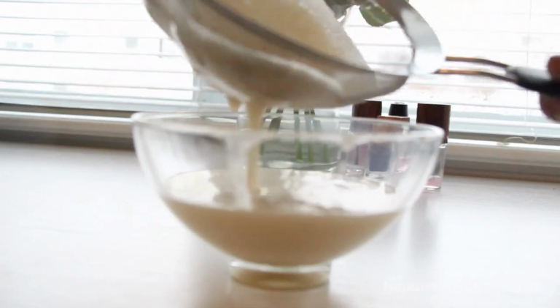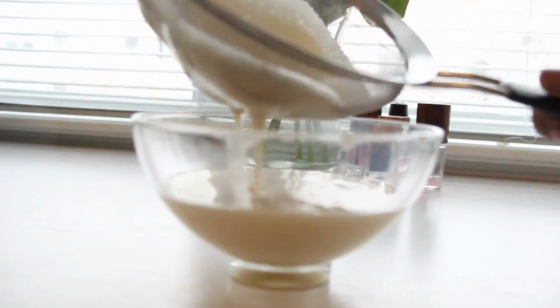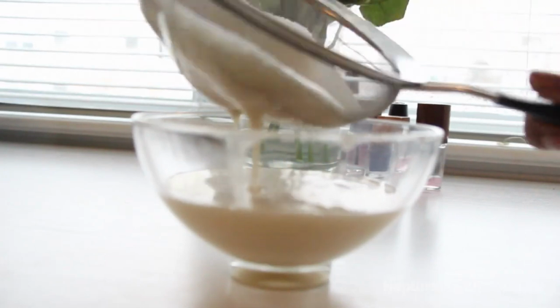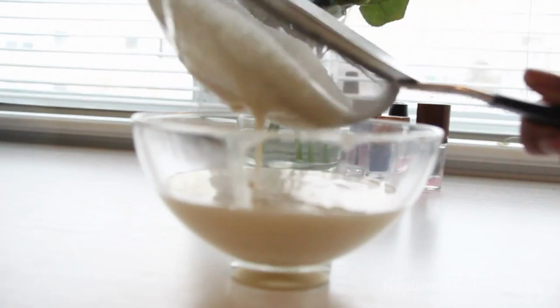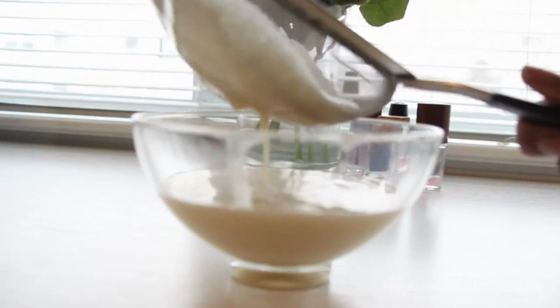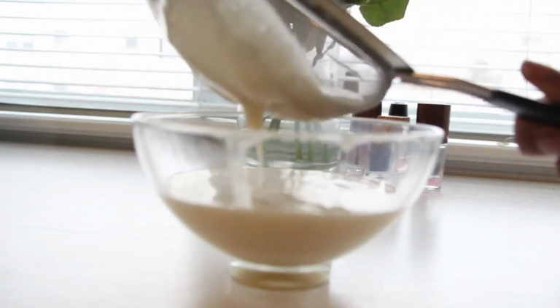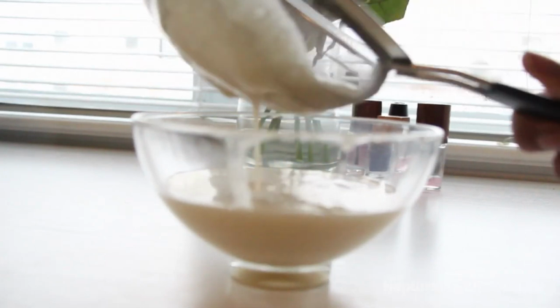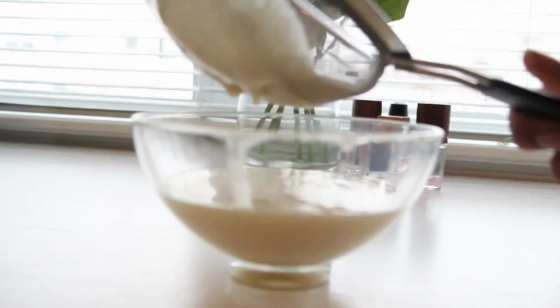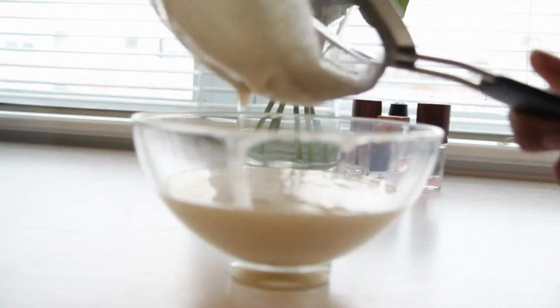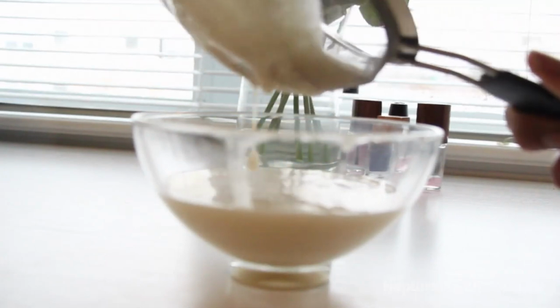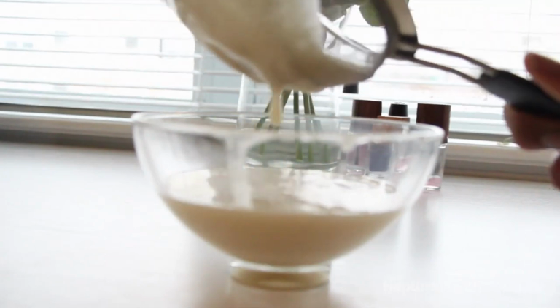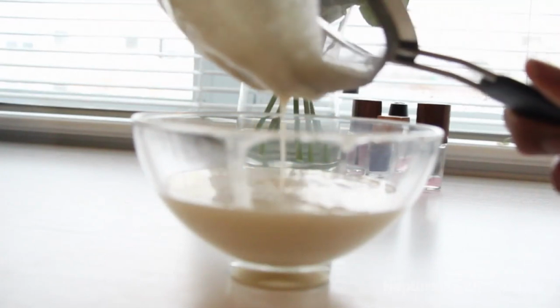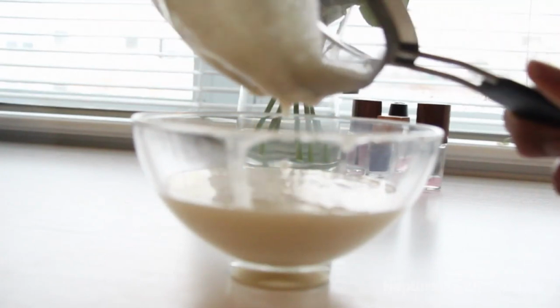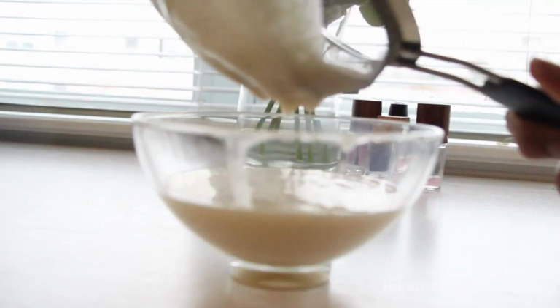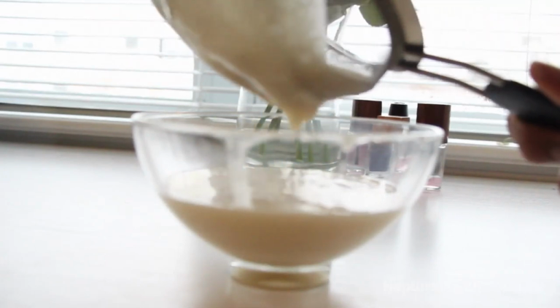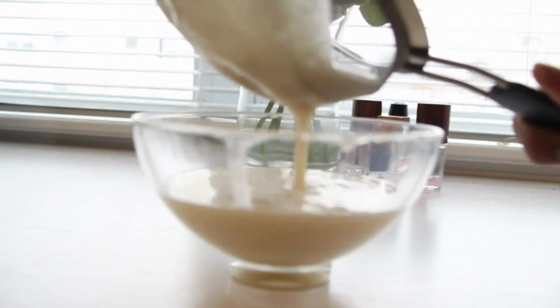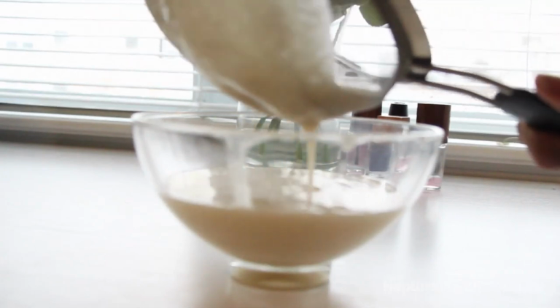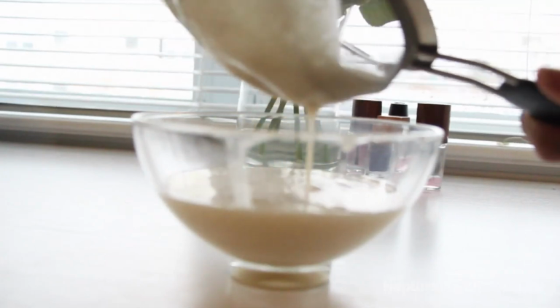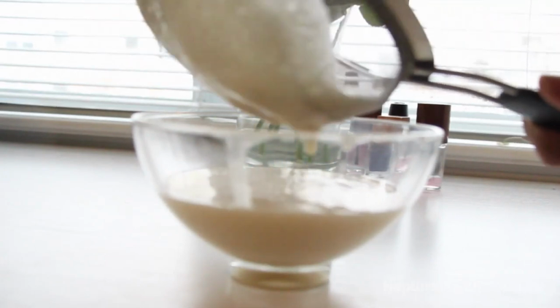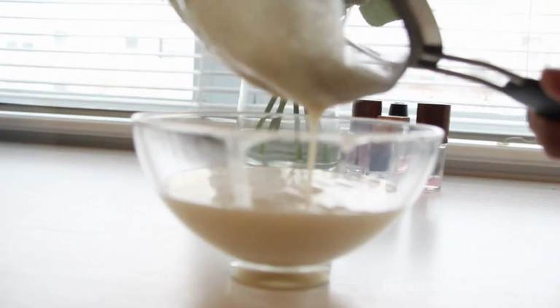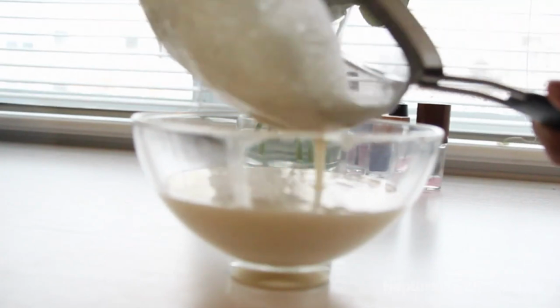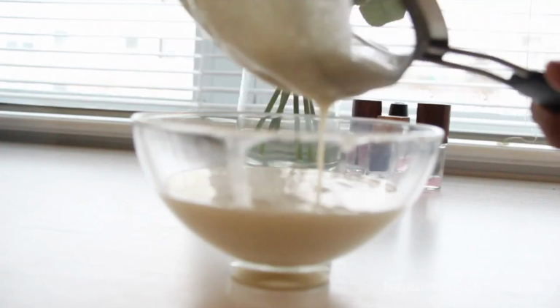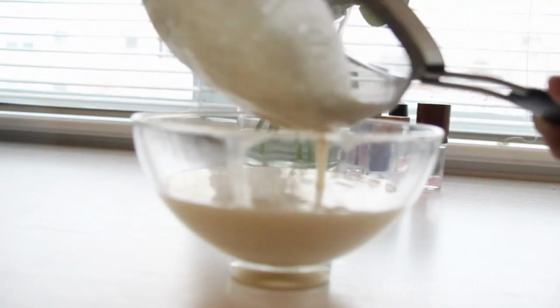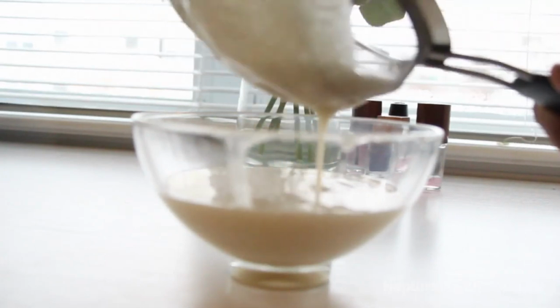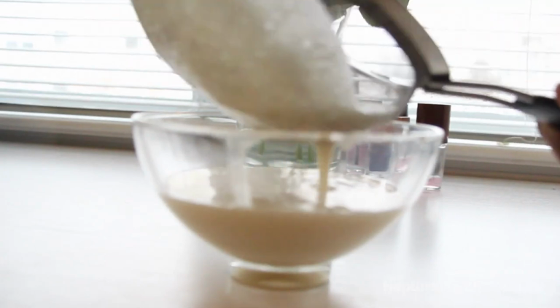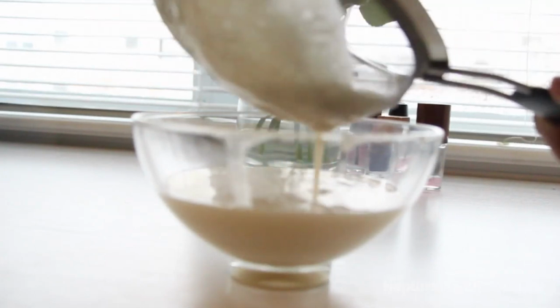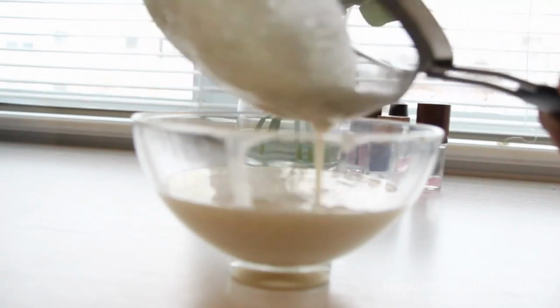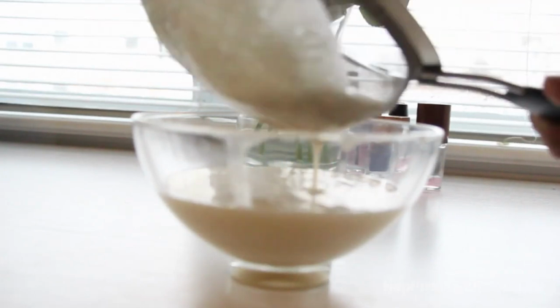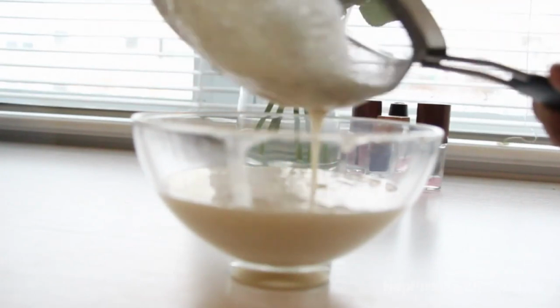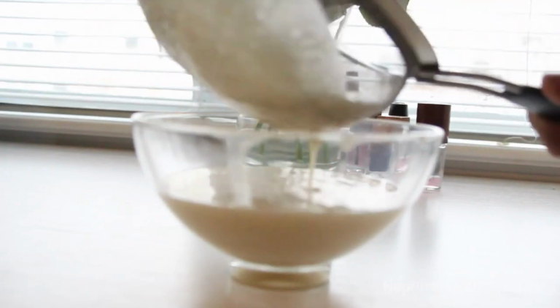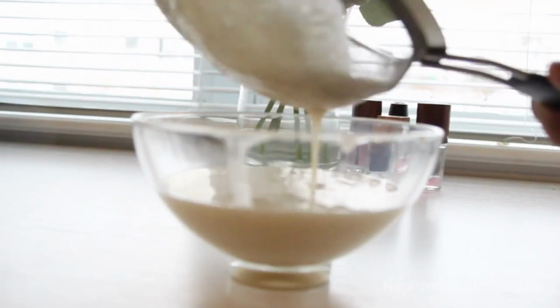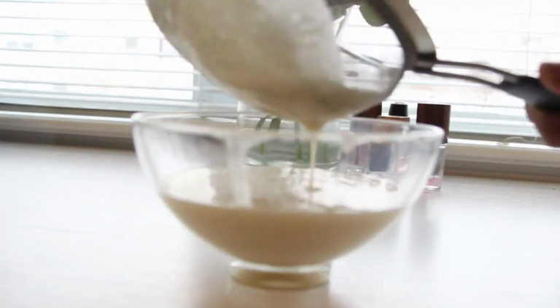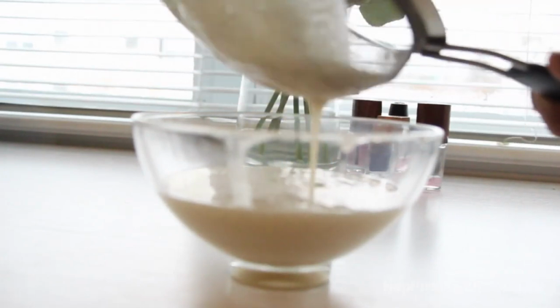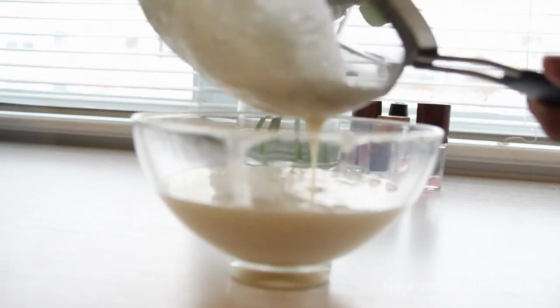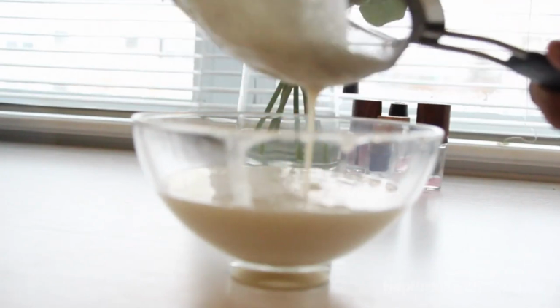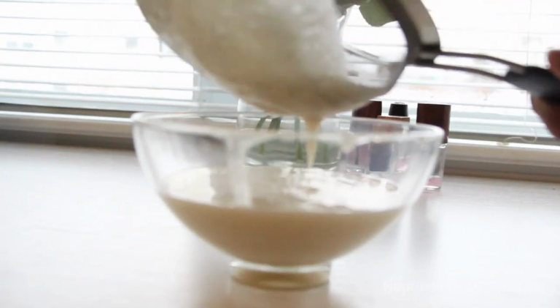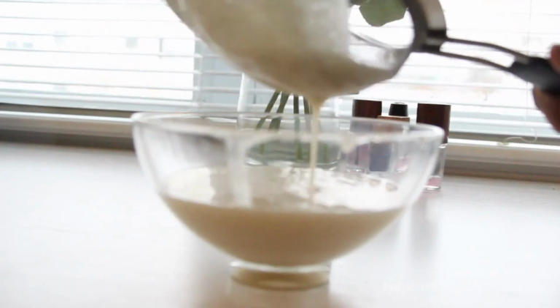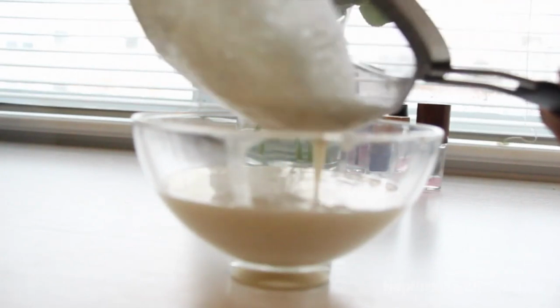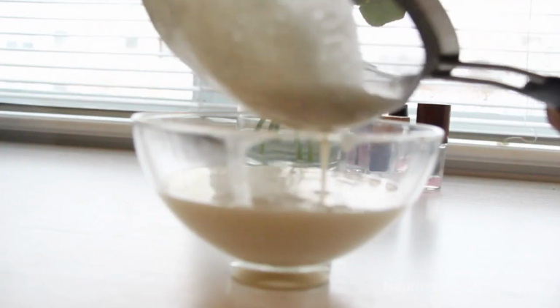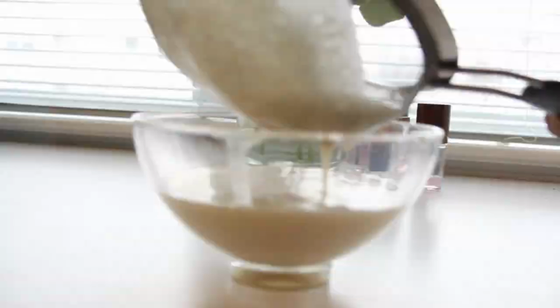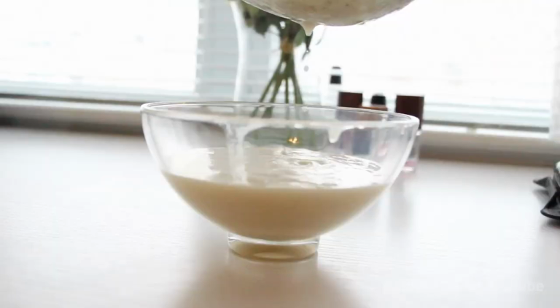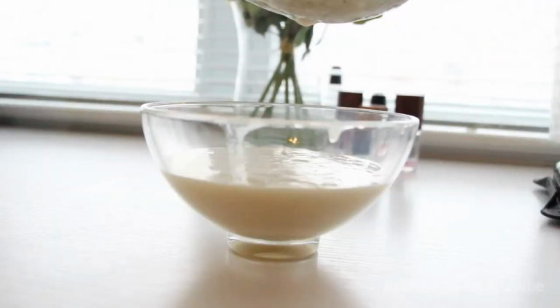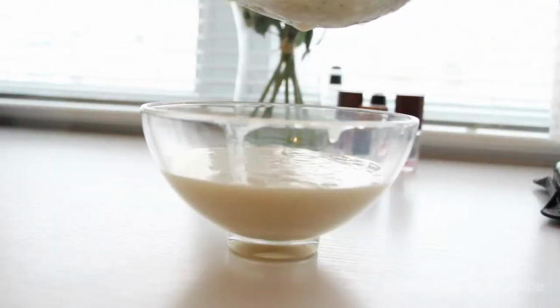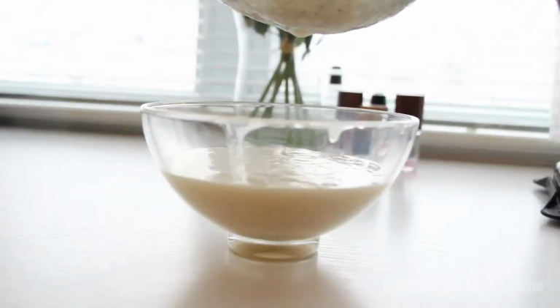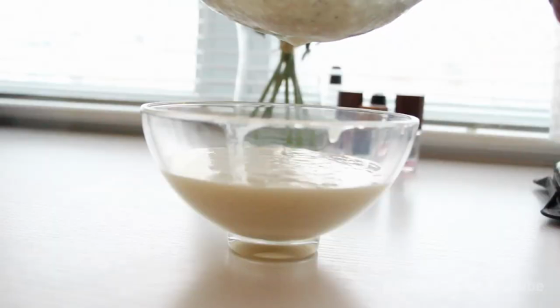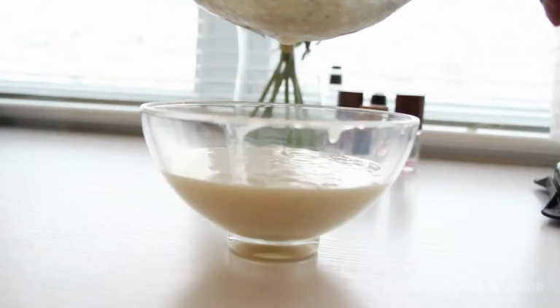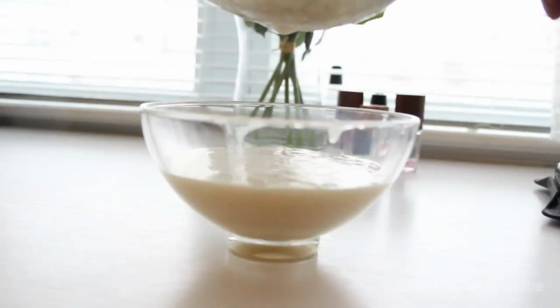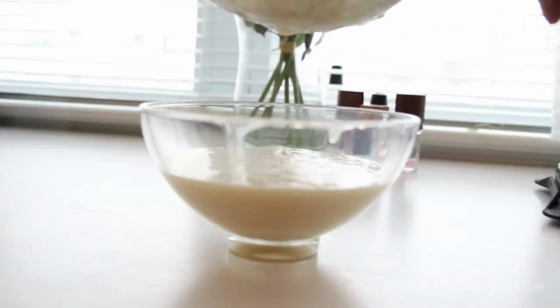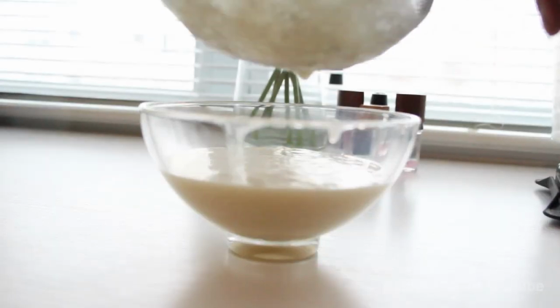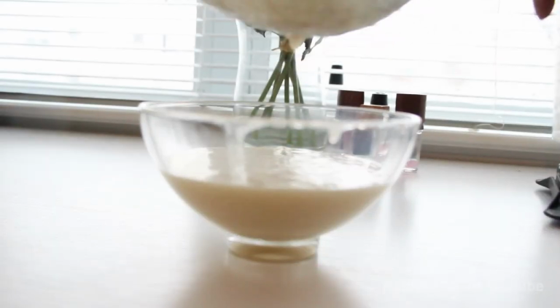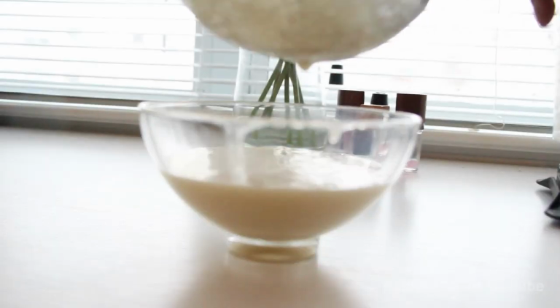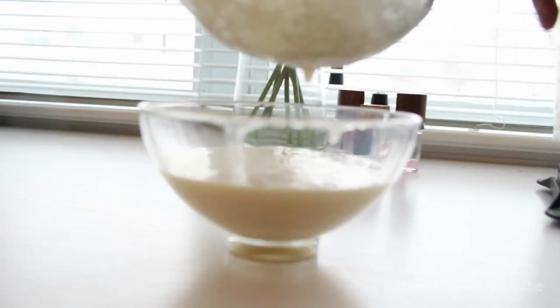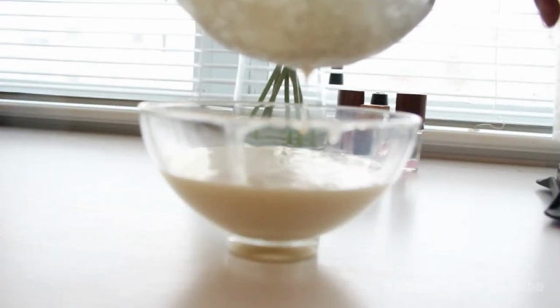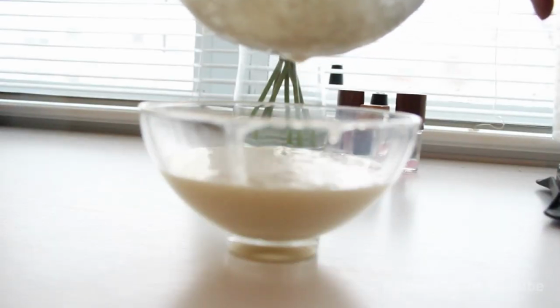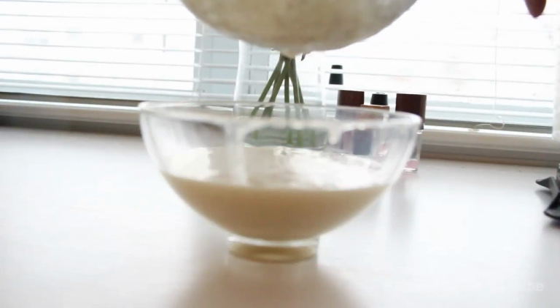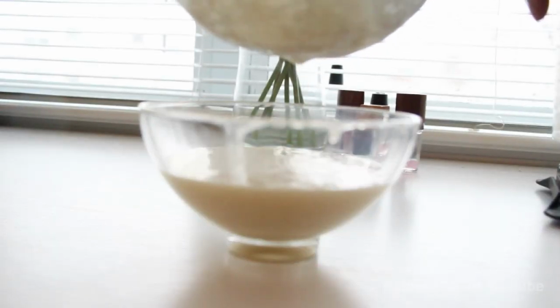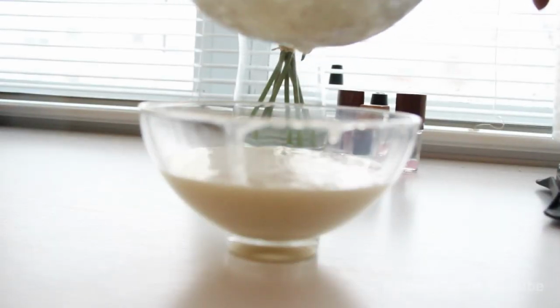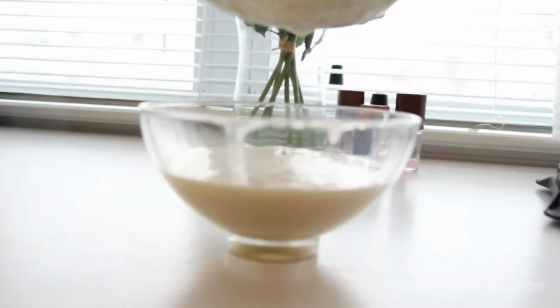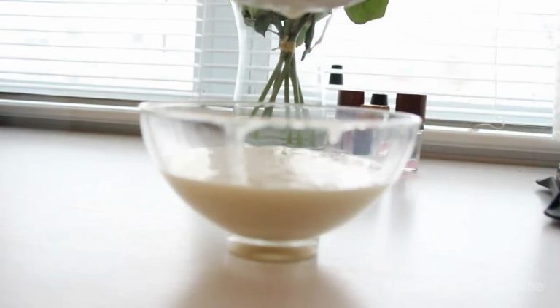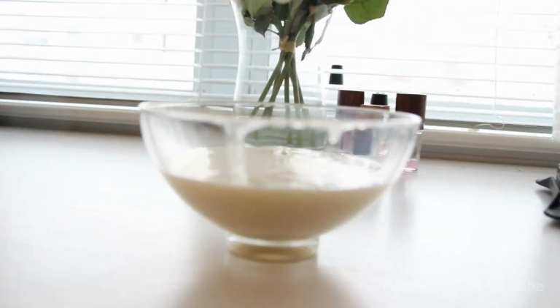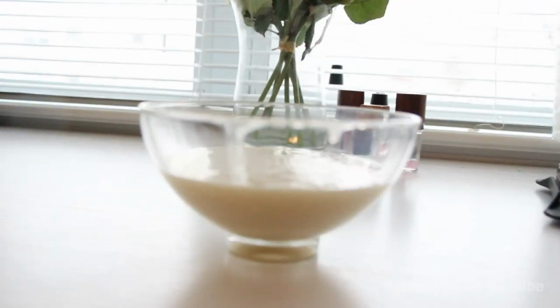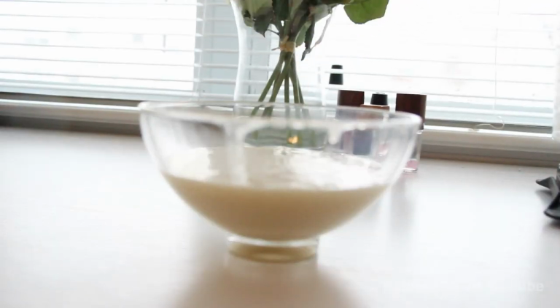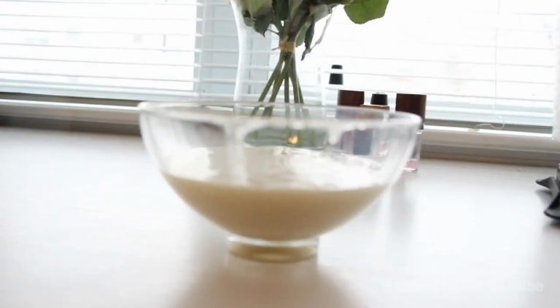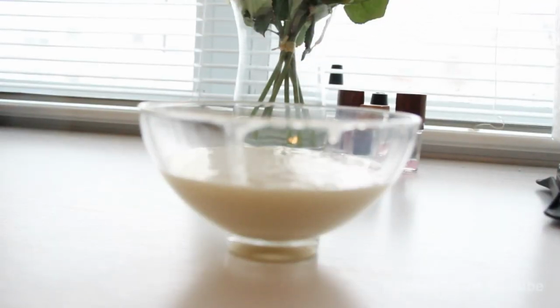This is so important. If you skip this step, you're gonna get banana bits stuck in your curls, and that is not a good time.